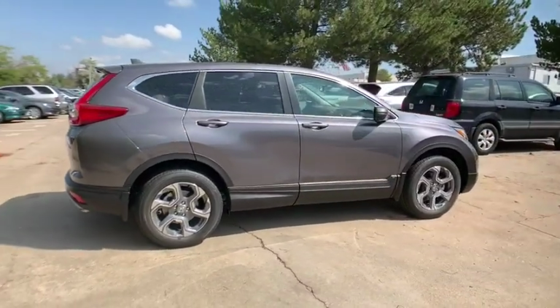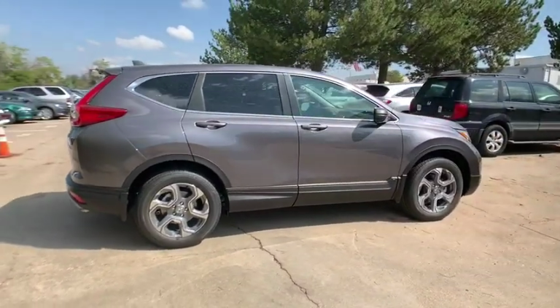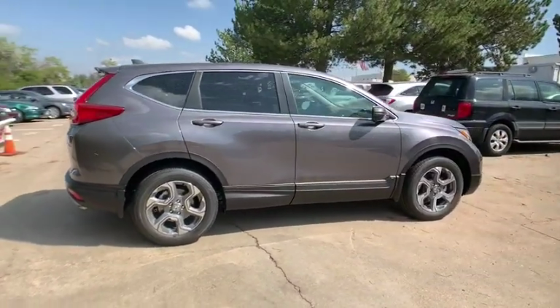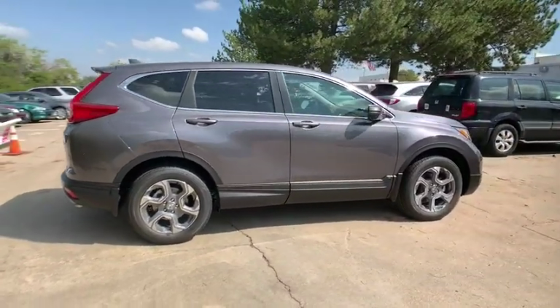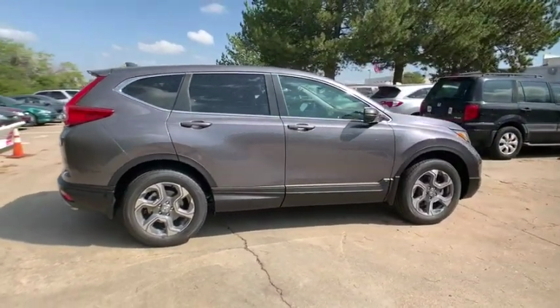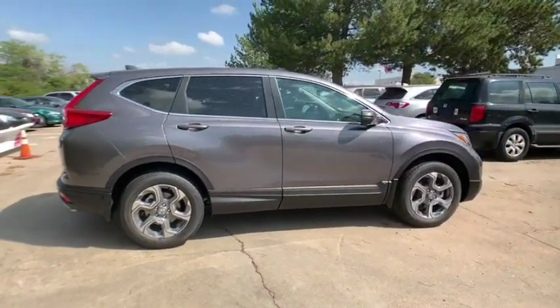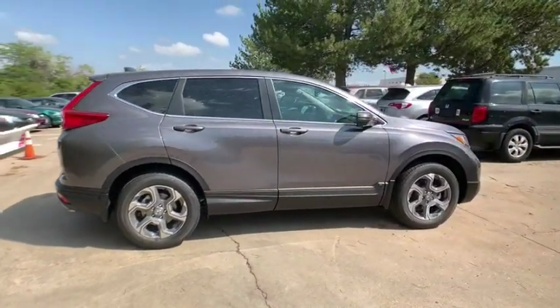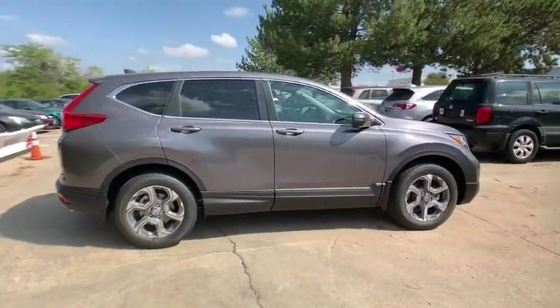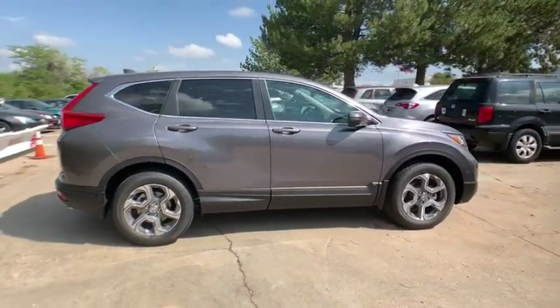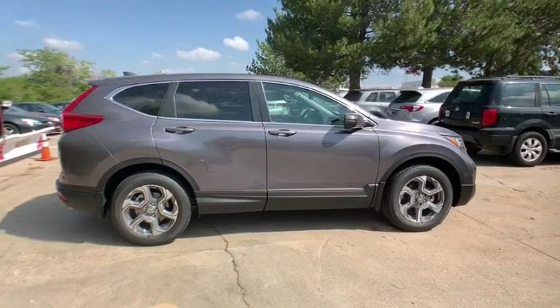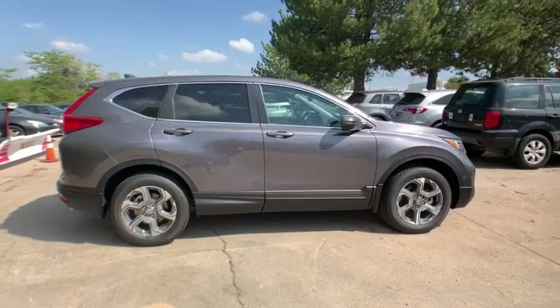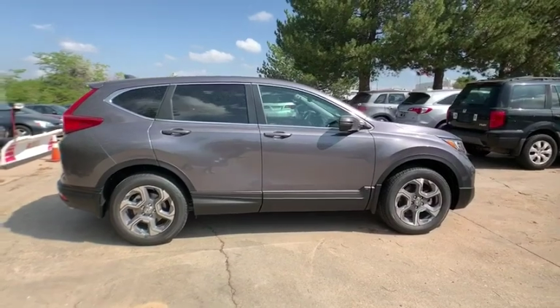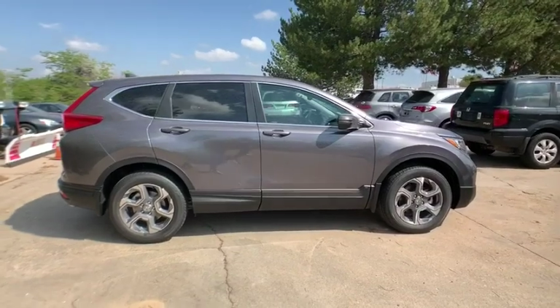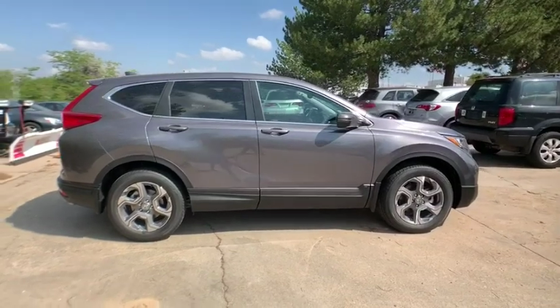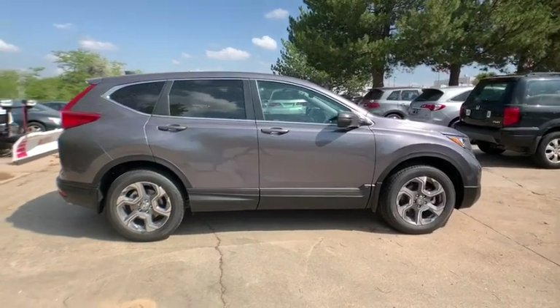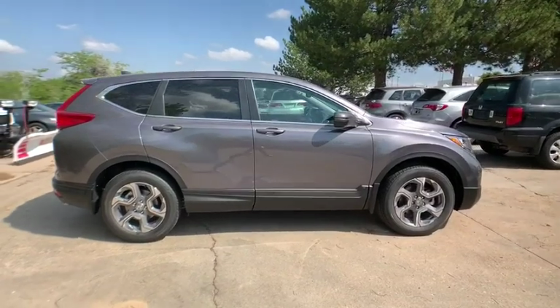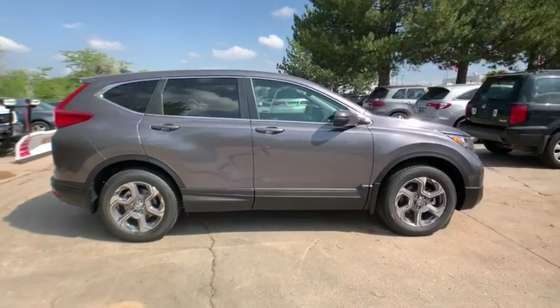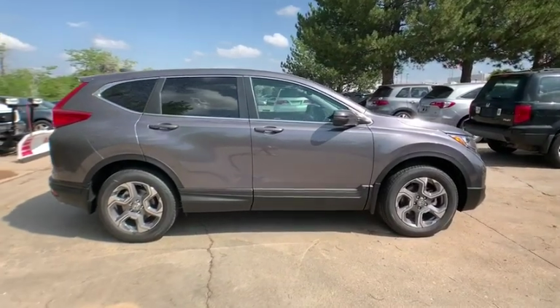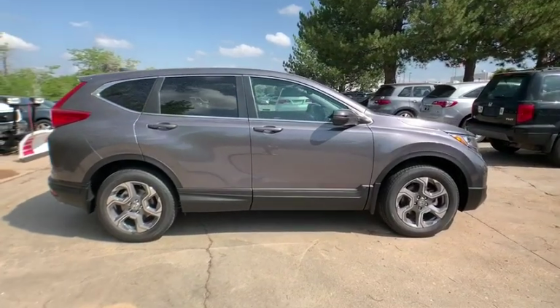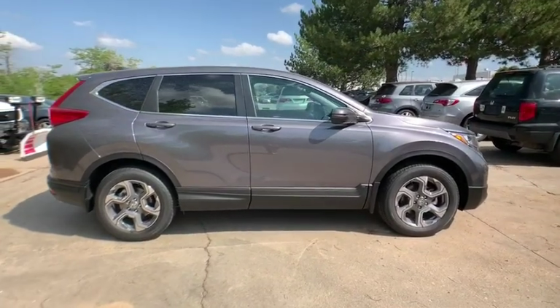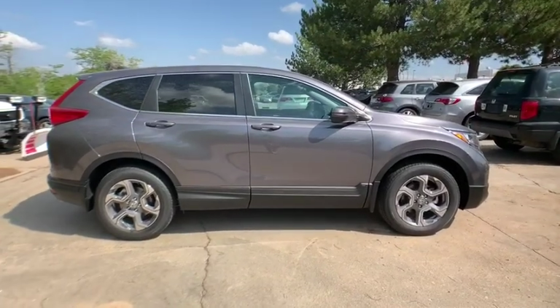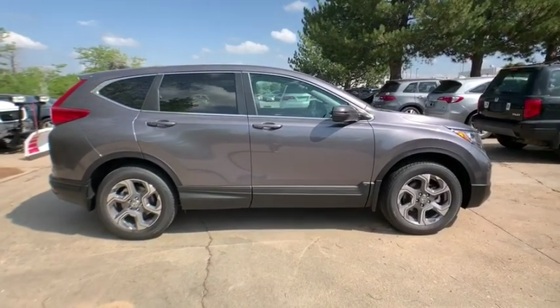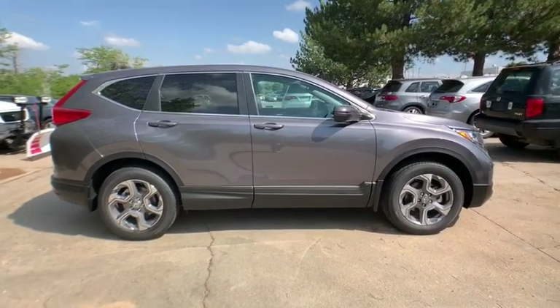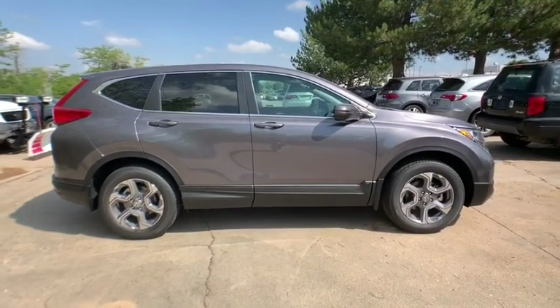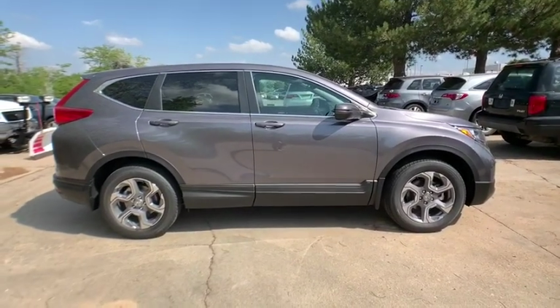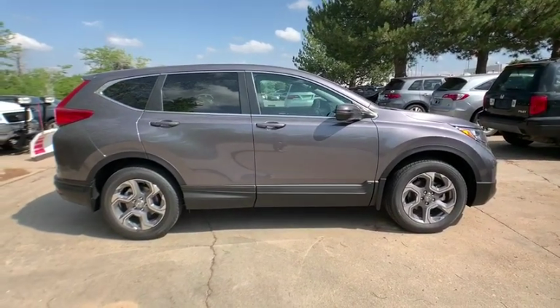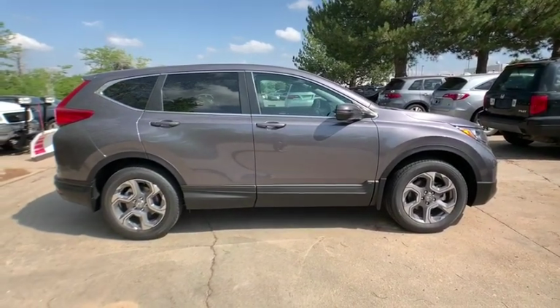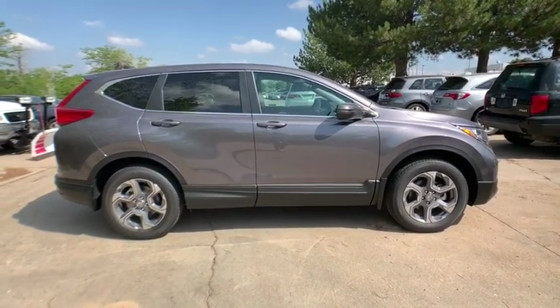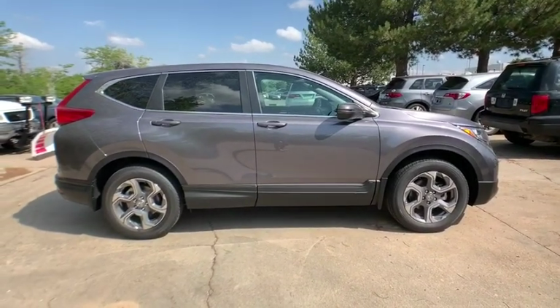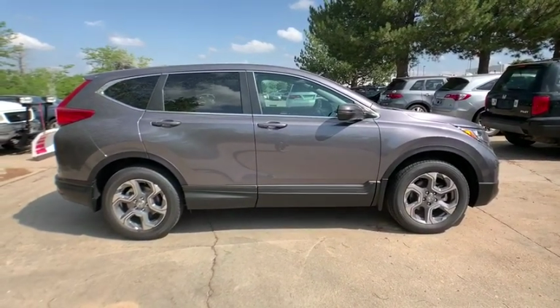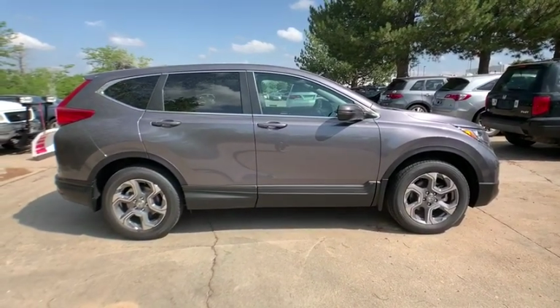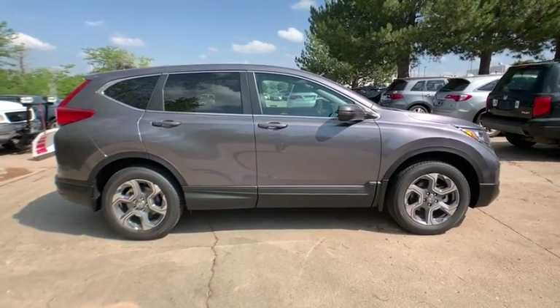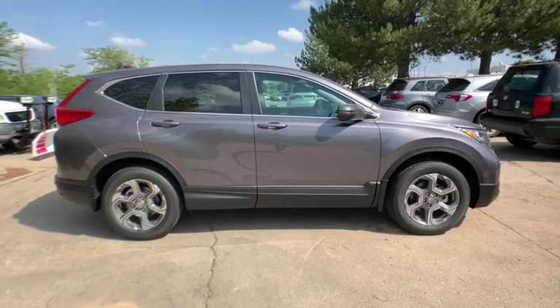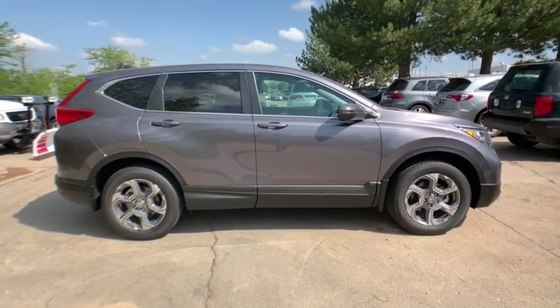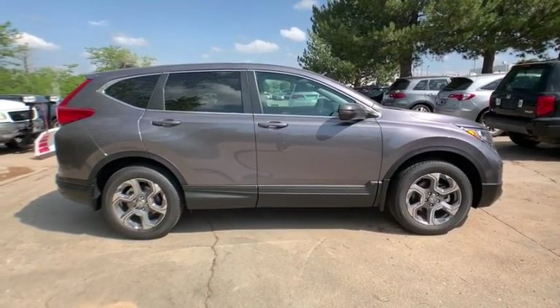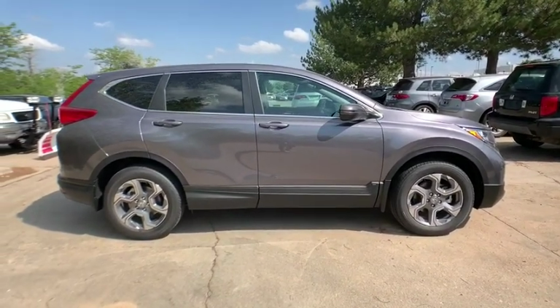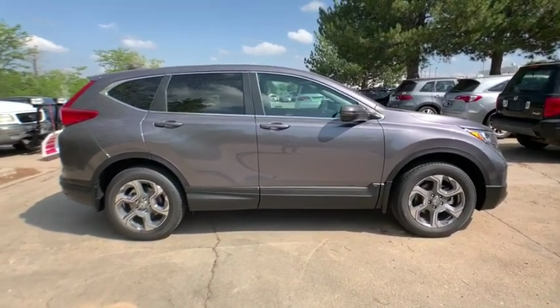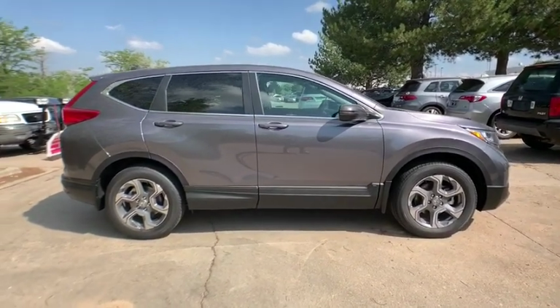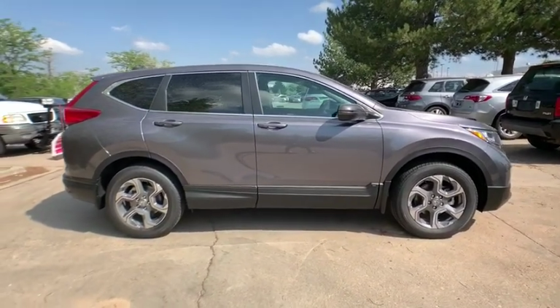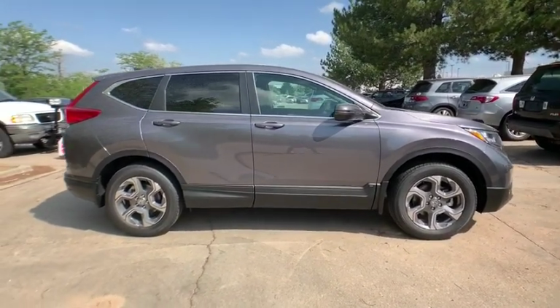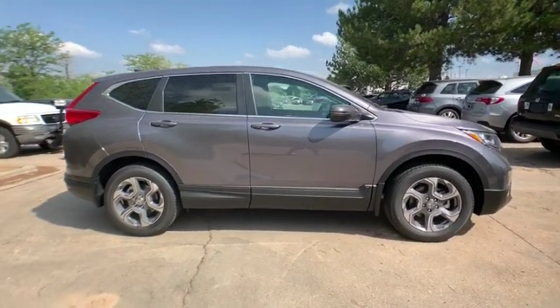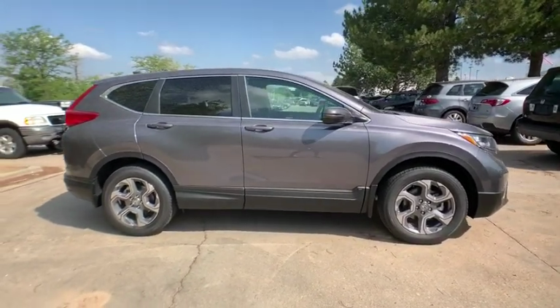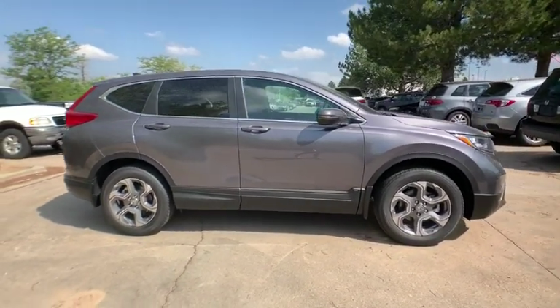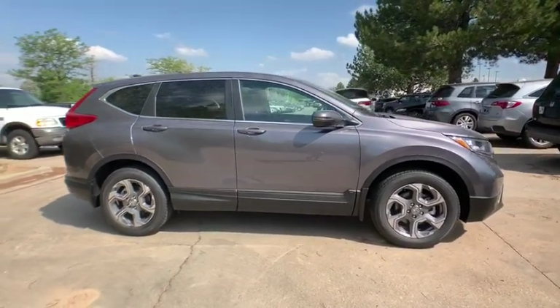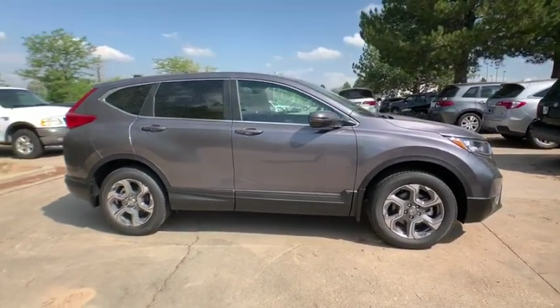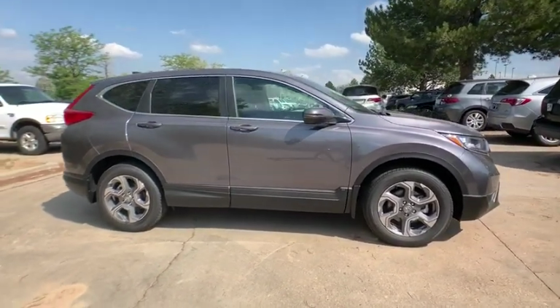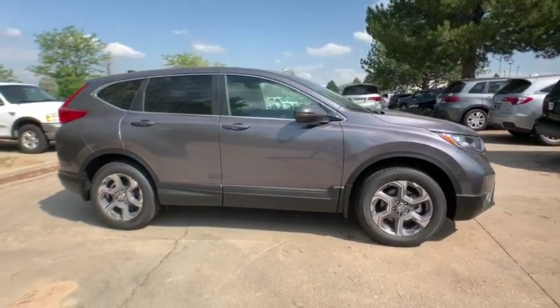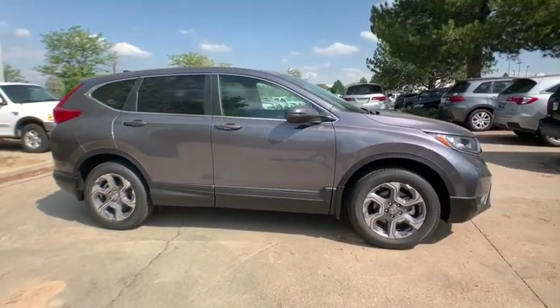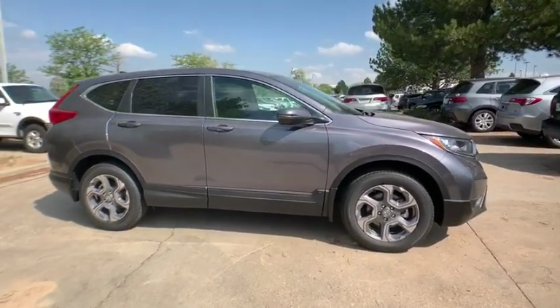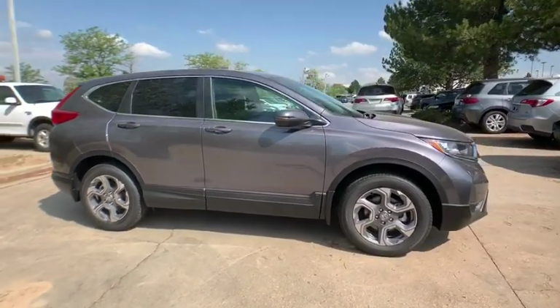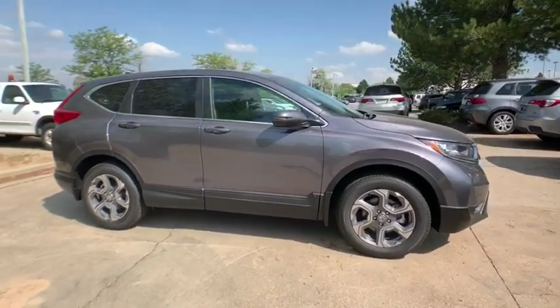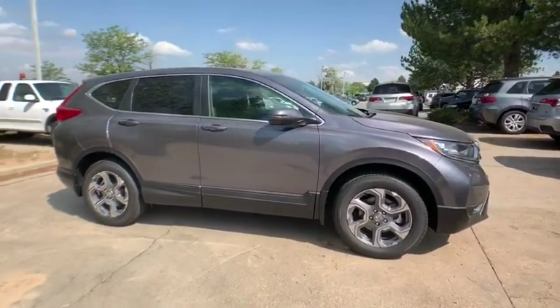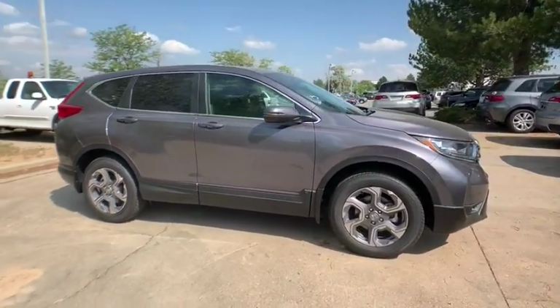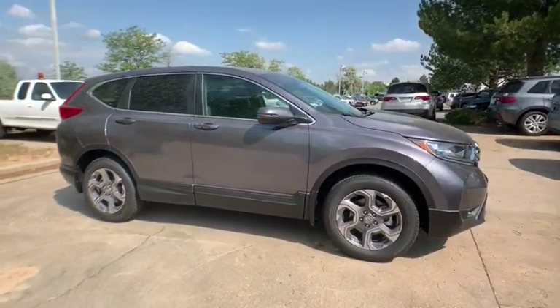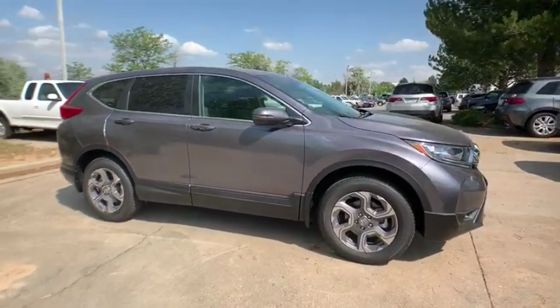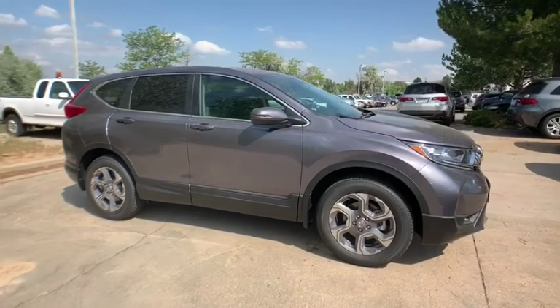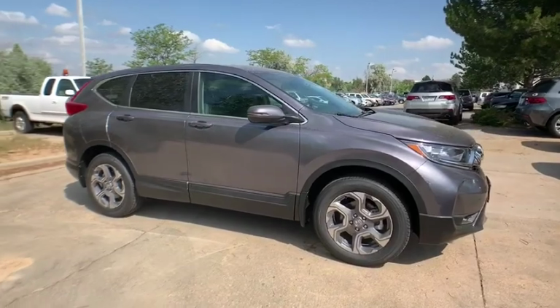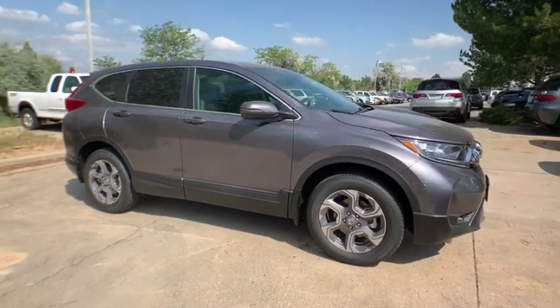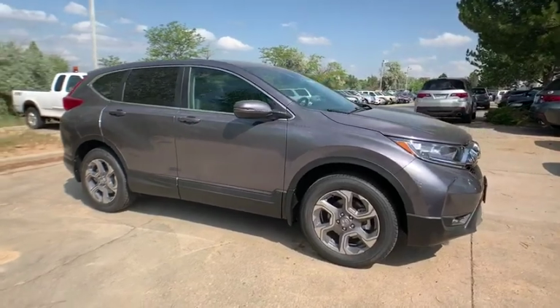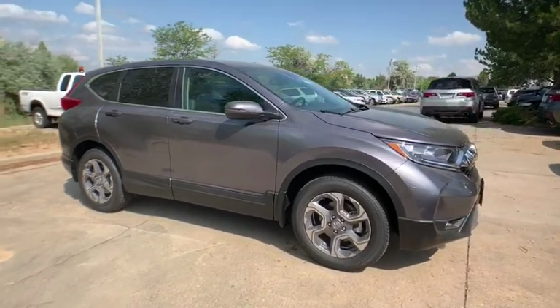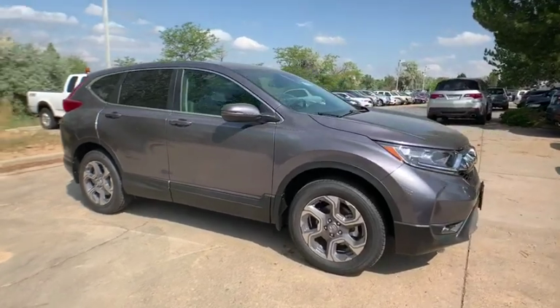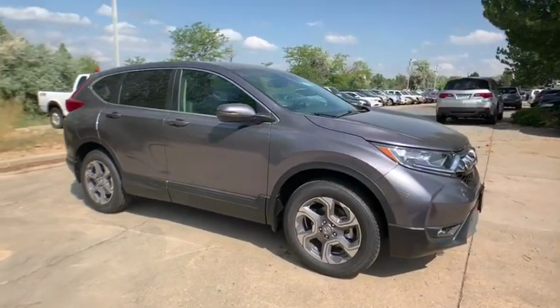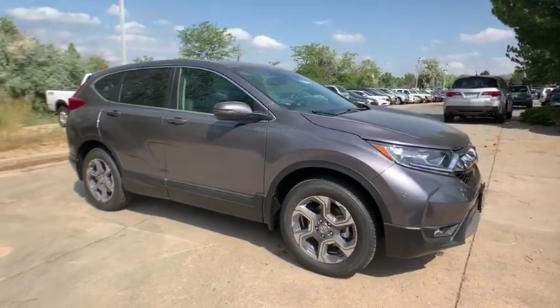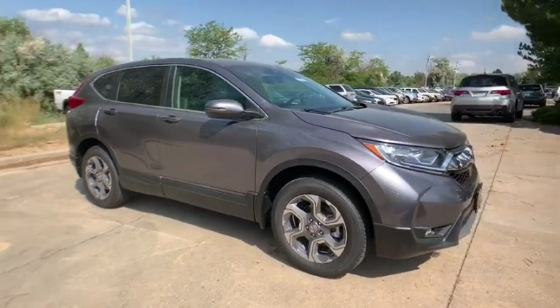Bluetooth, dual airbags, alloy wheels, adjustable steering wheel, power steering, keyless start, and four-wheel disc brakes.